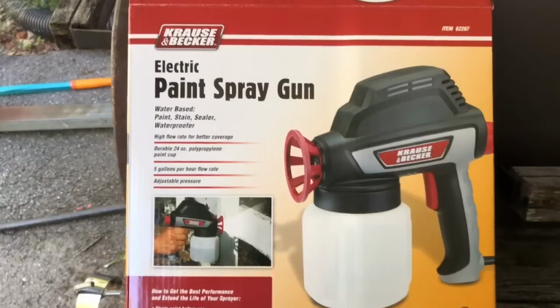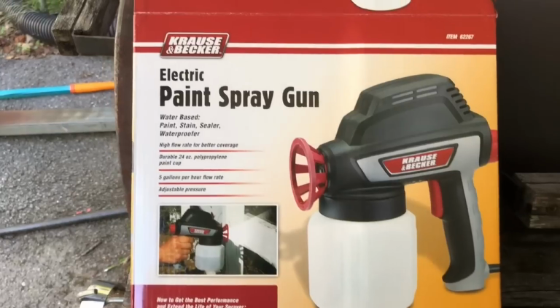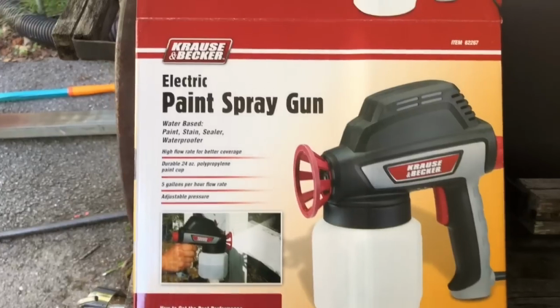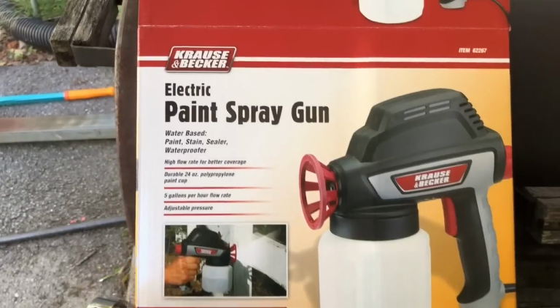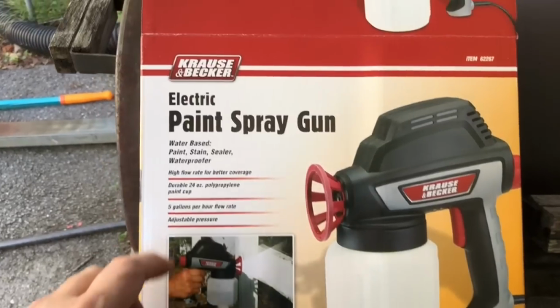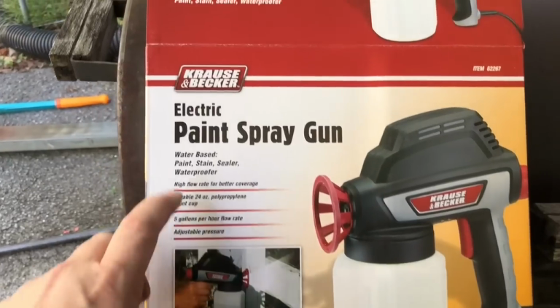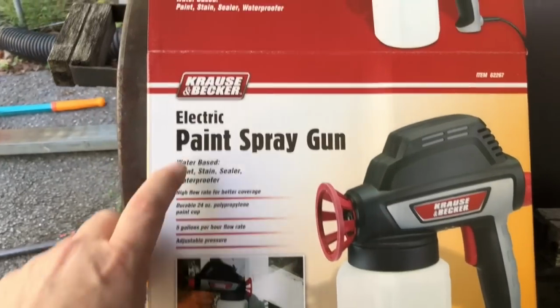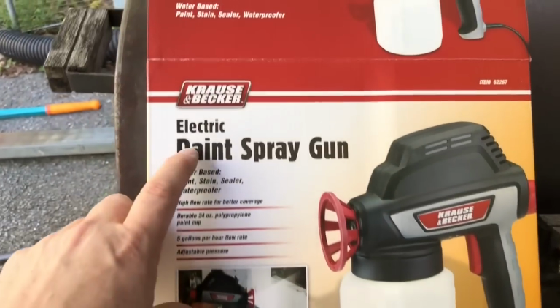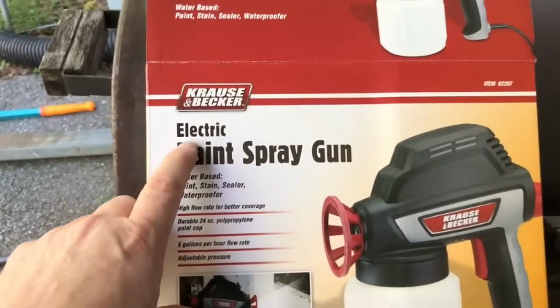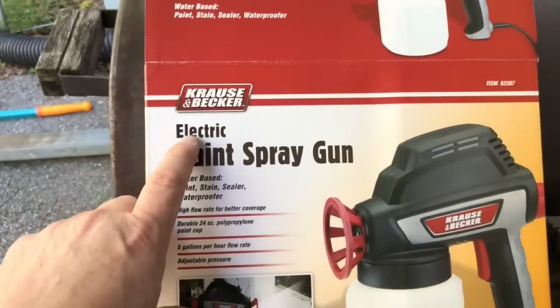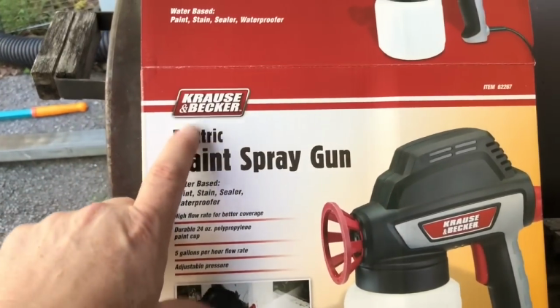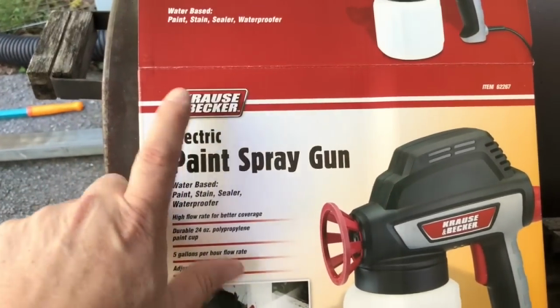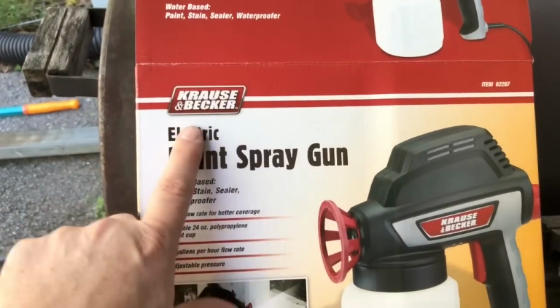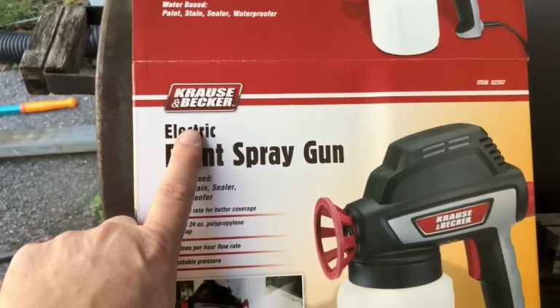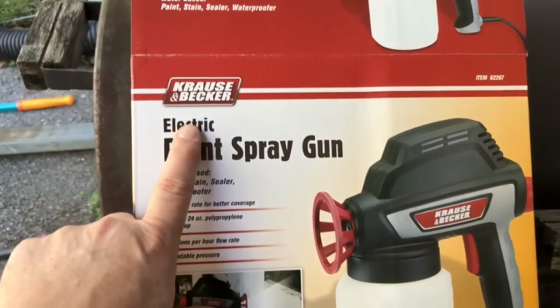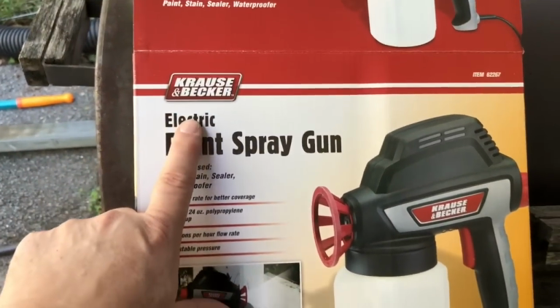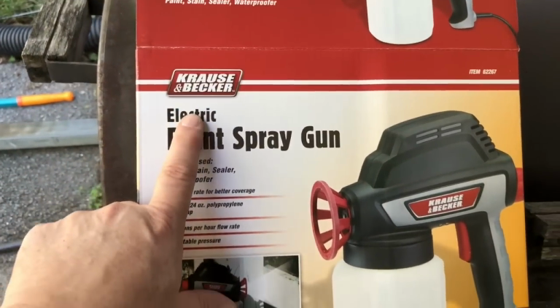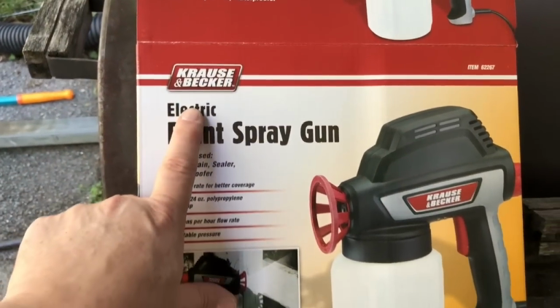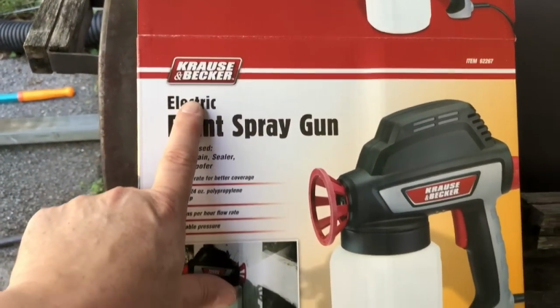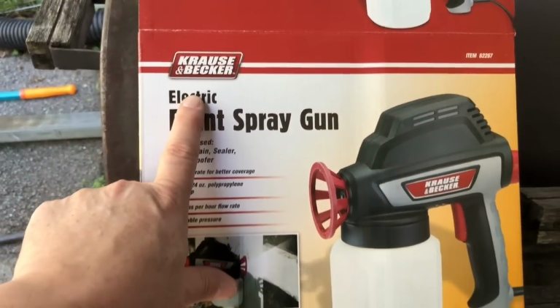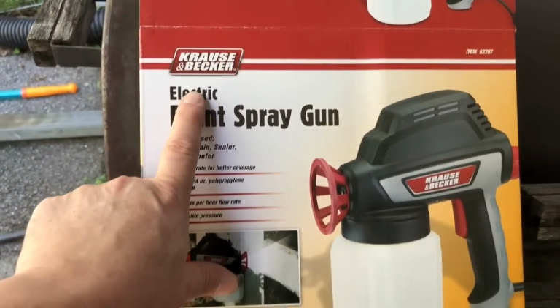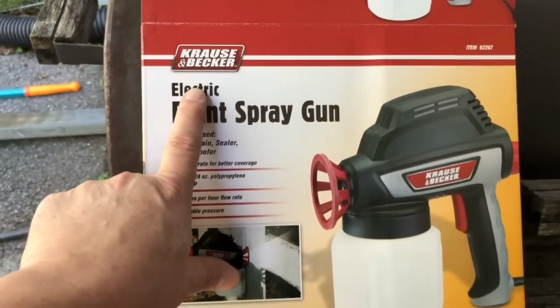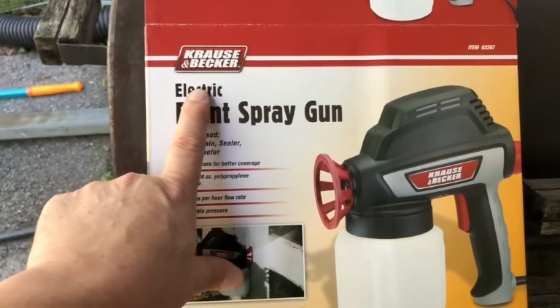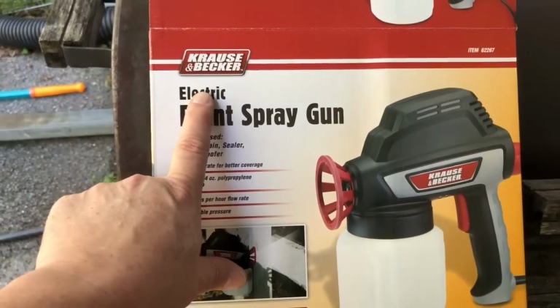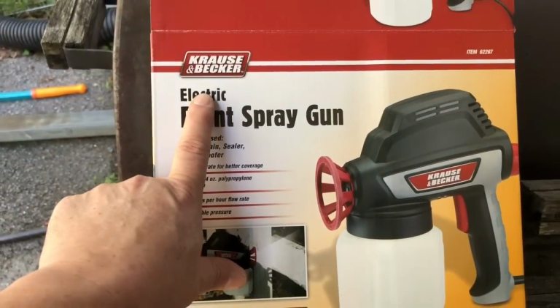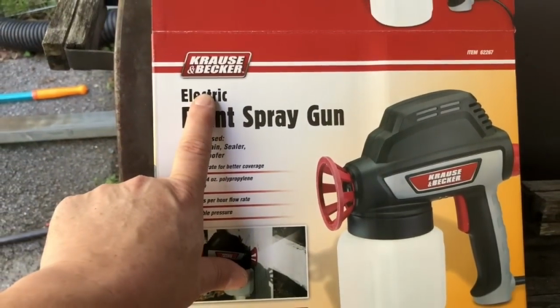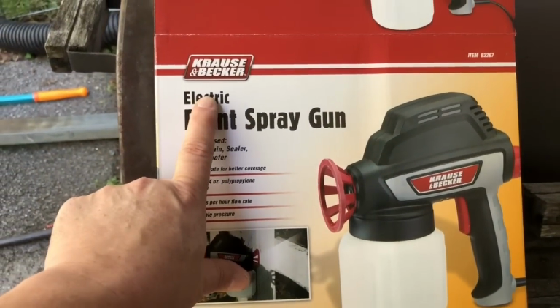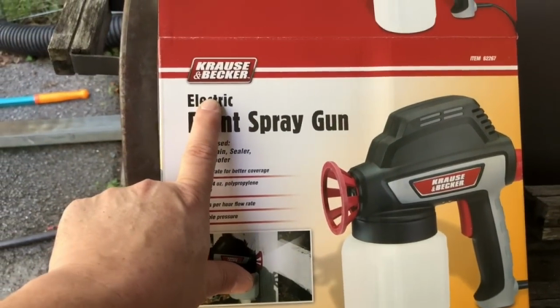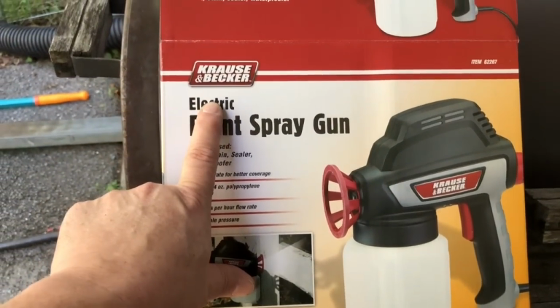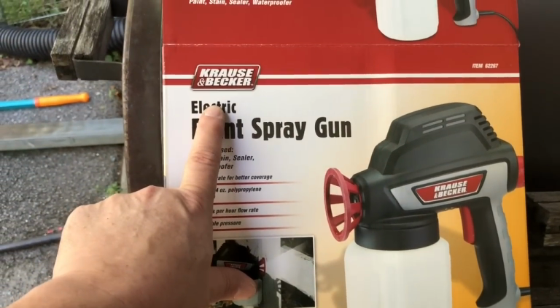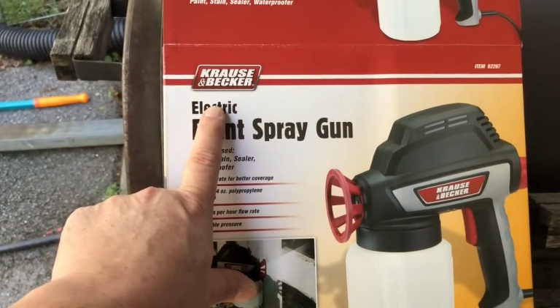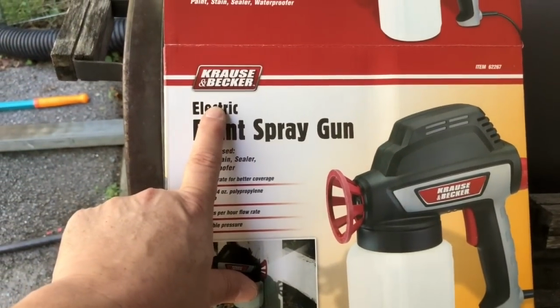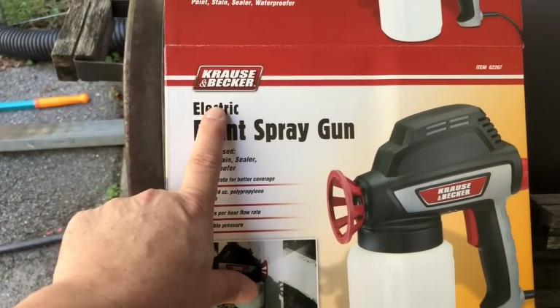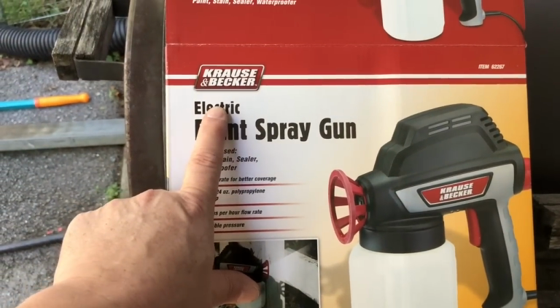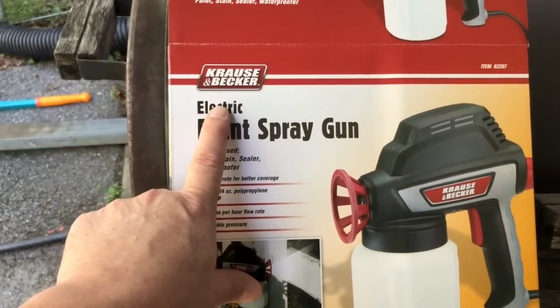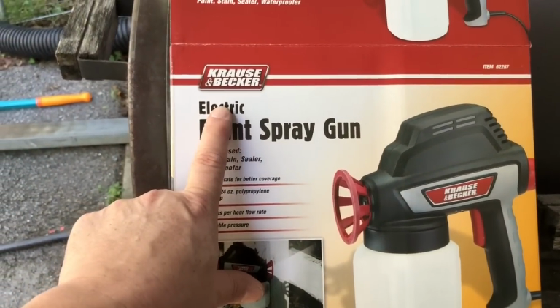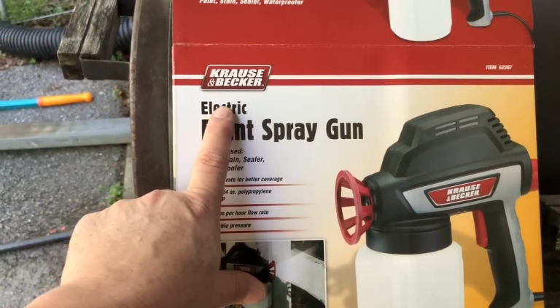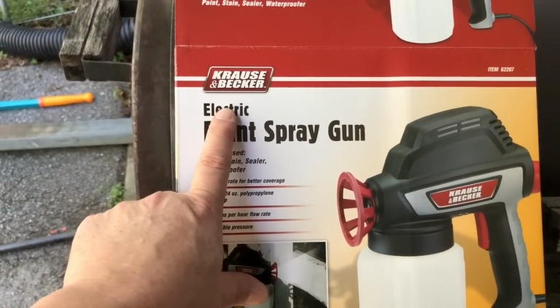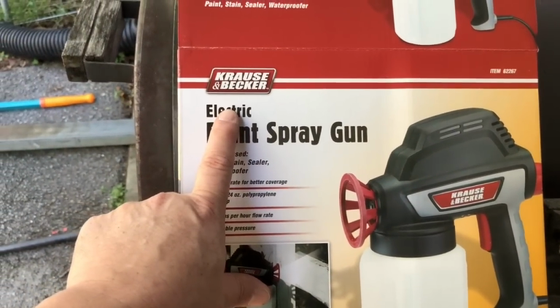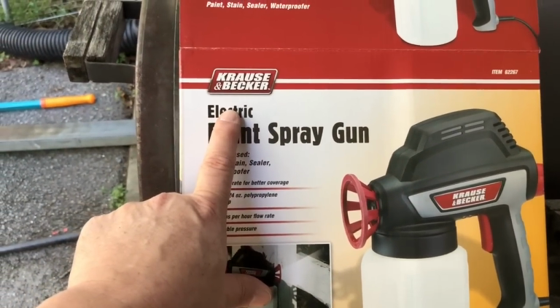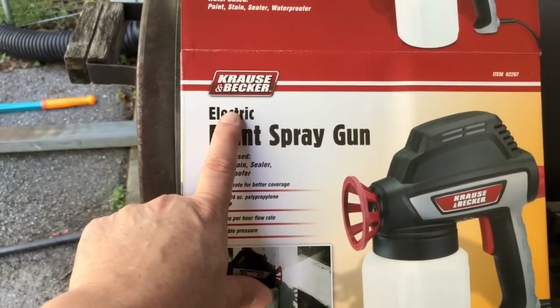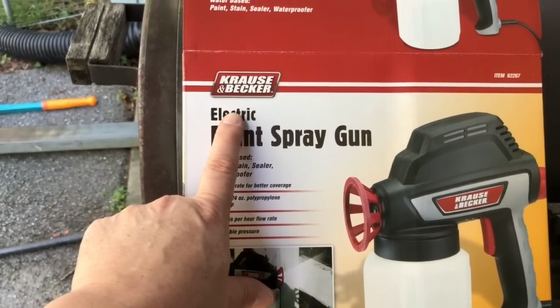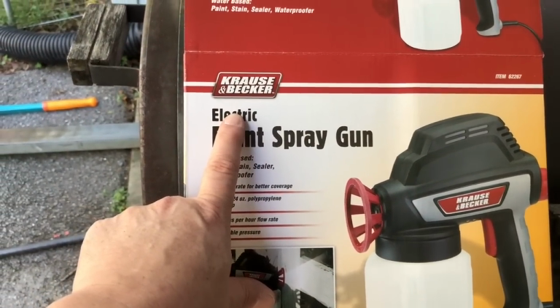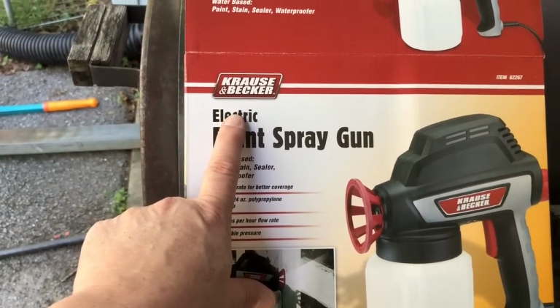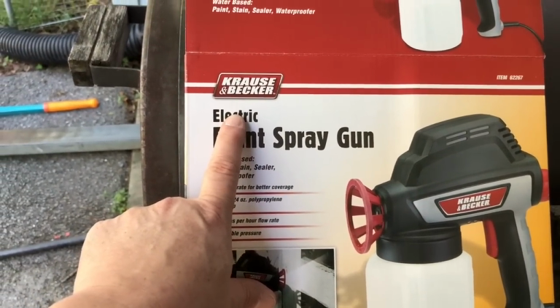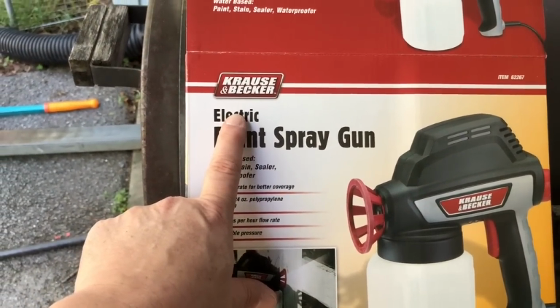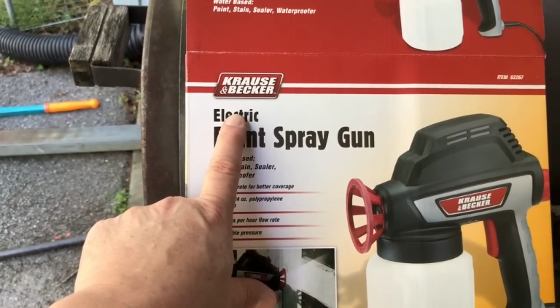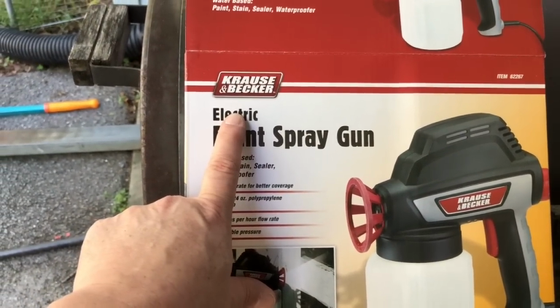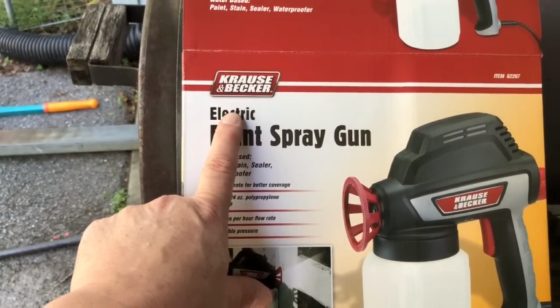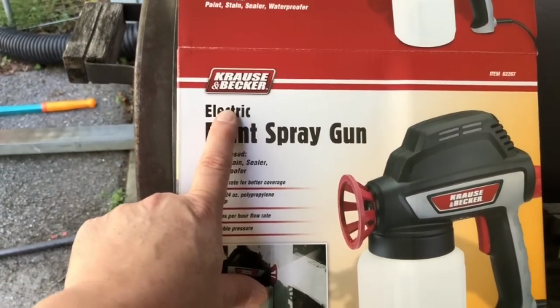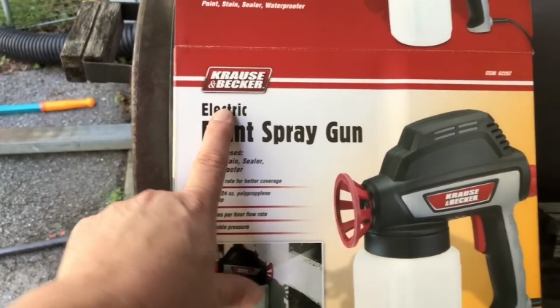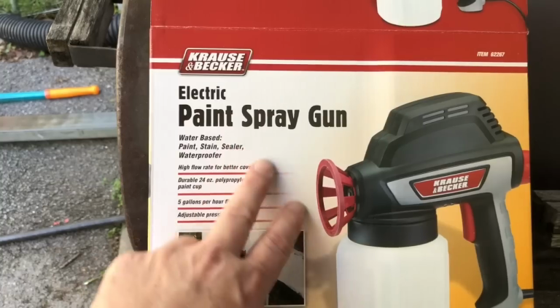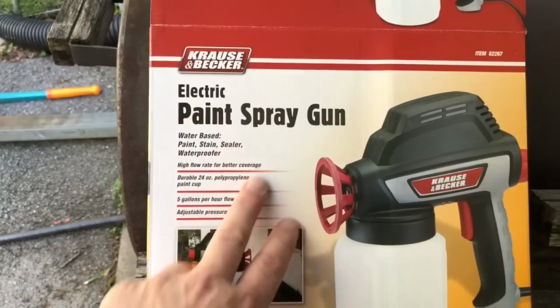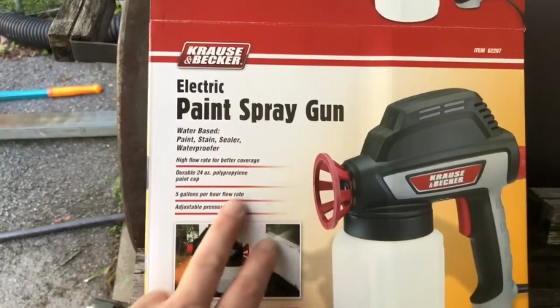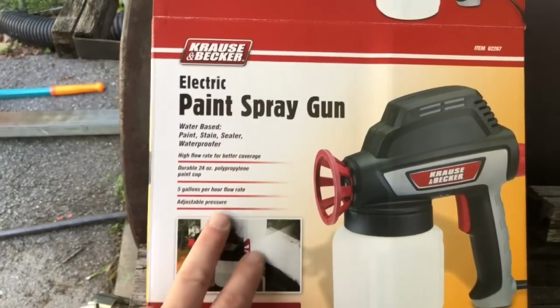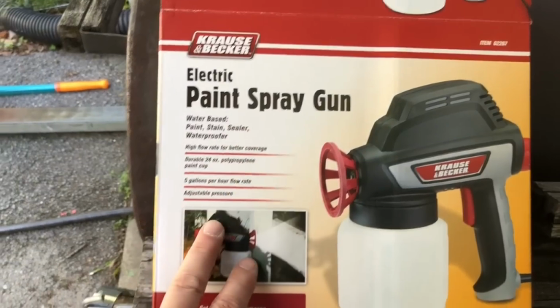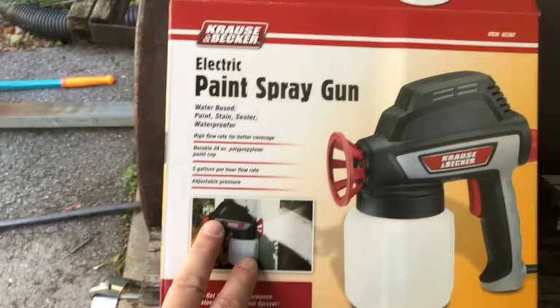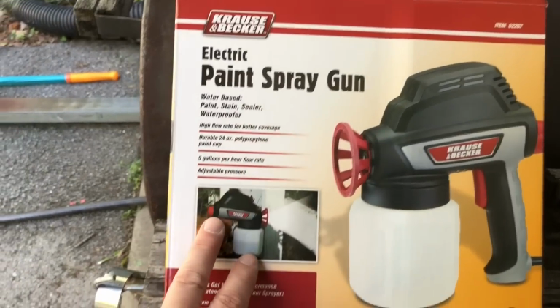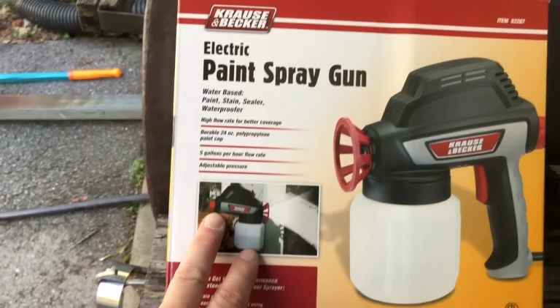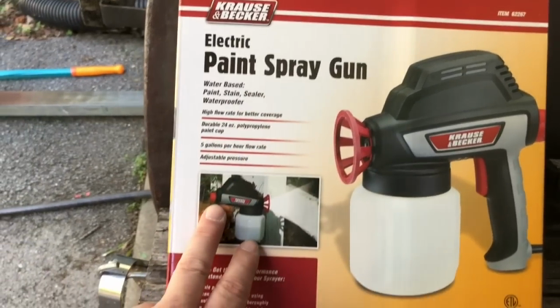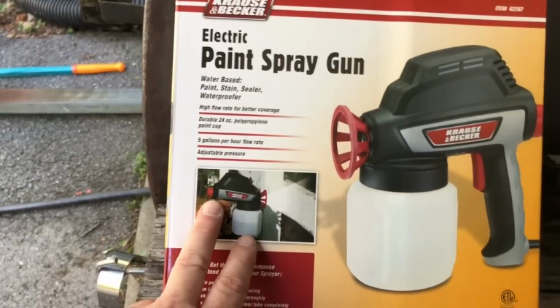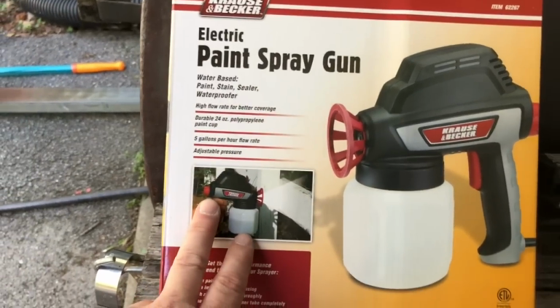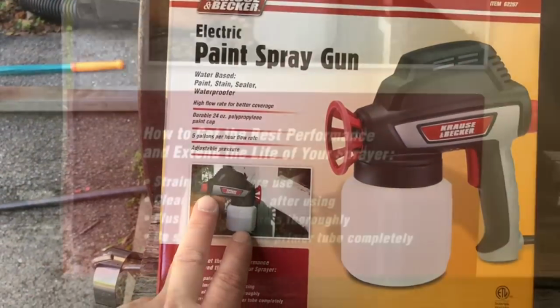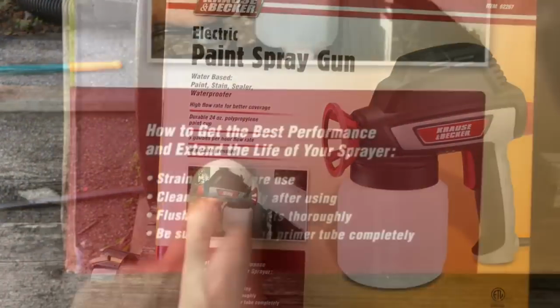Welcome back, Van here. Today we're going to be reviewing this from Harbor Freight — this Kraus & Becker electric paint sprayer.